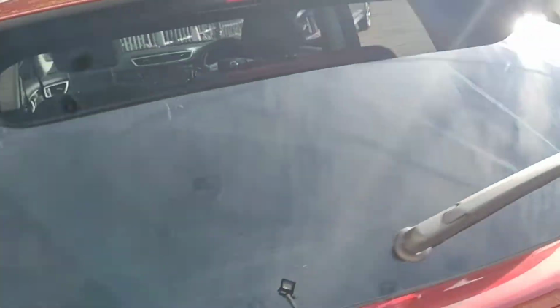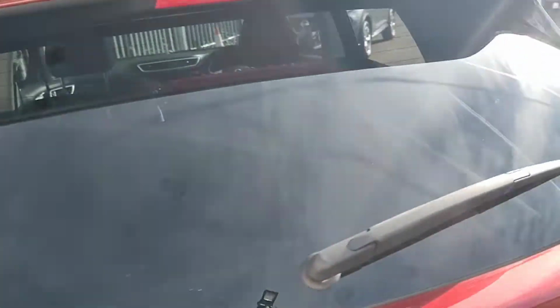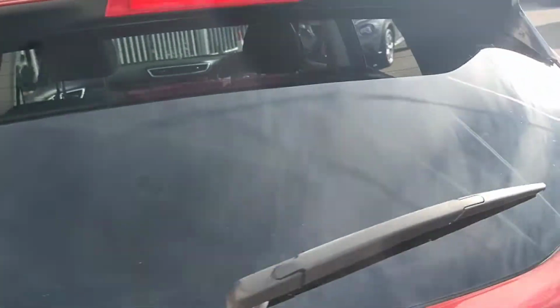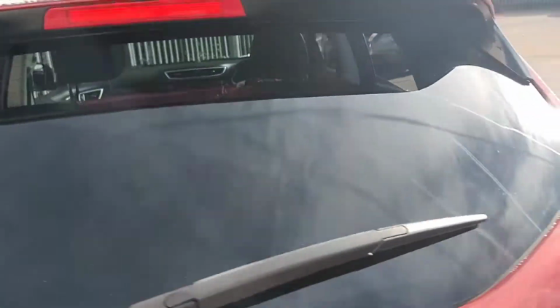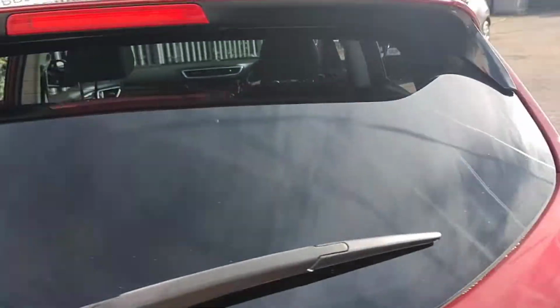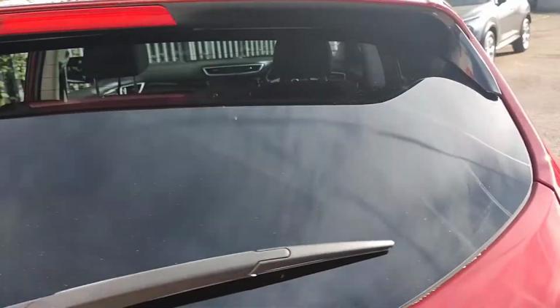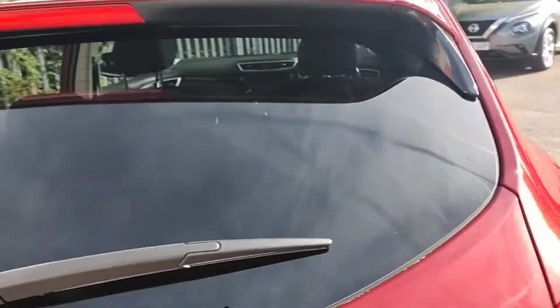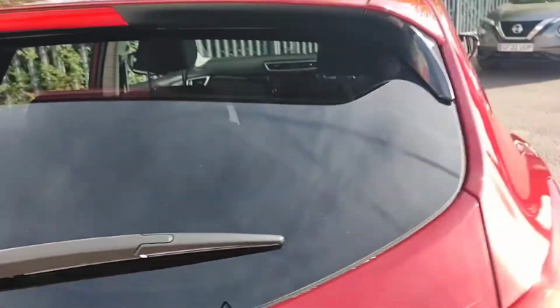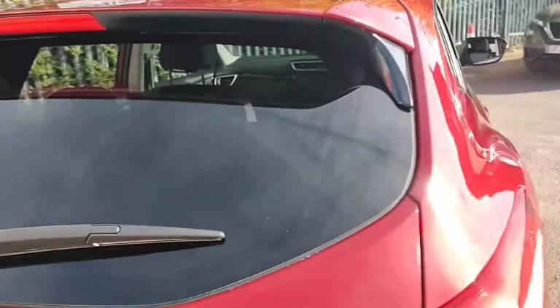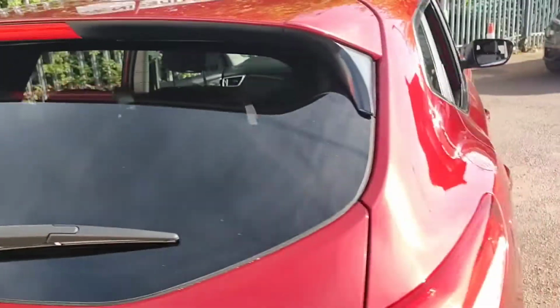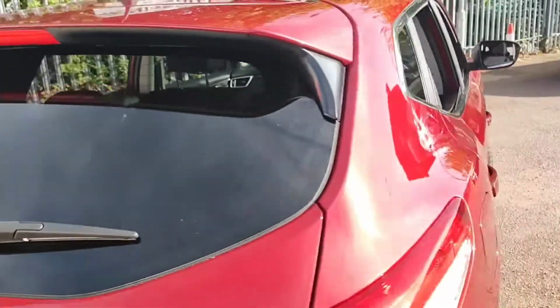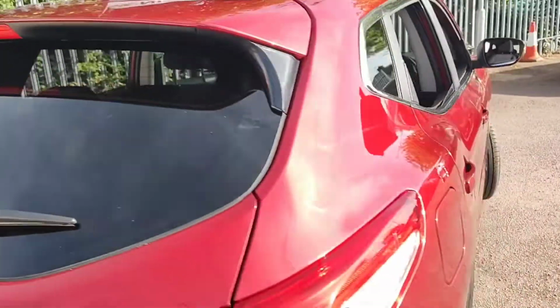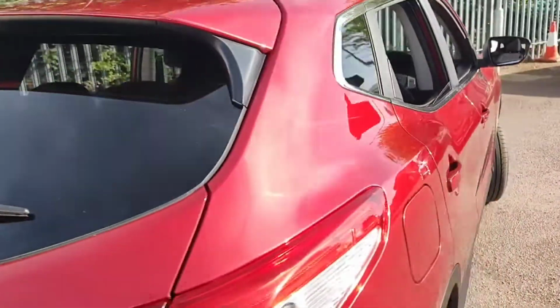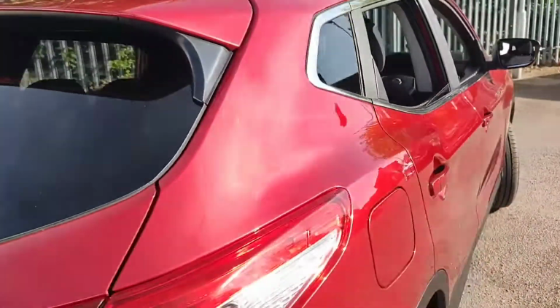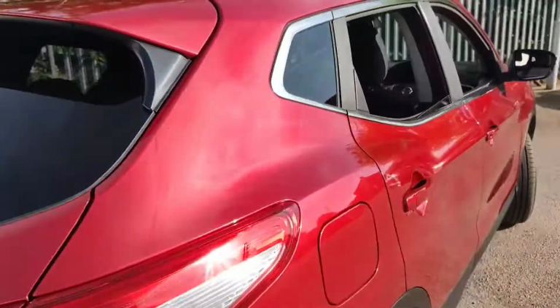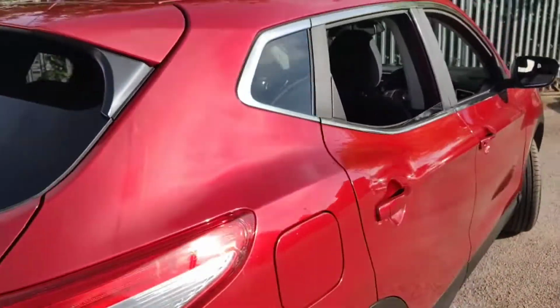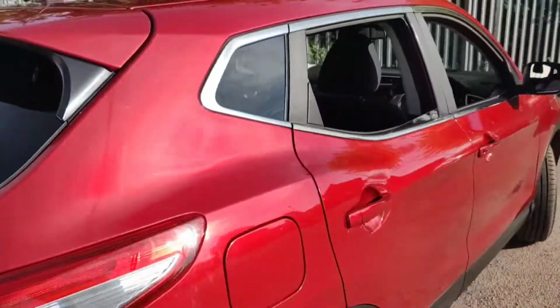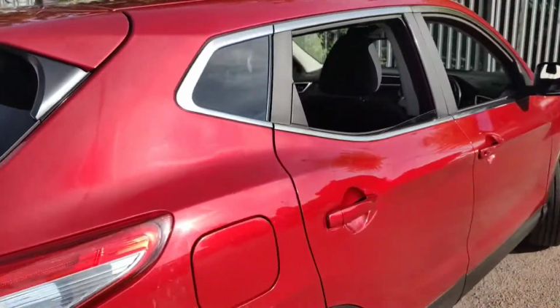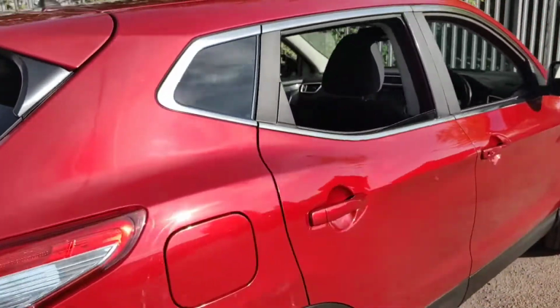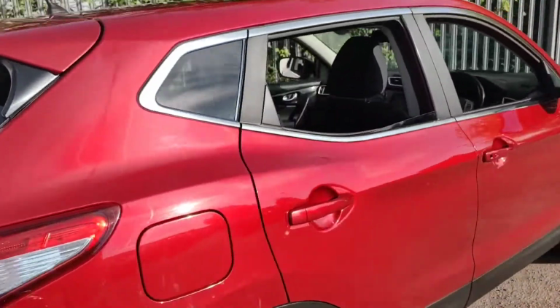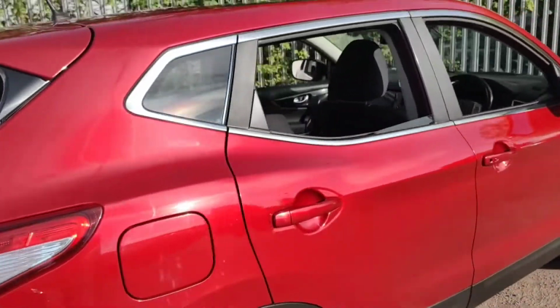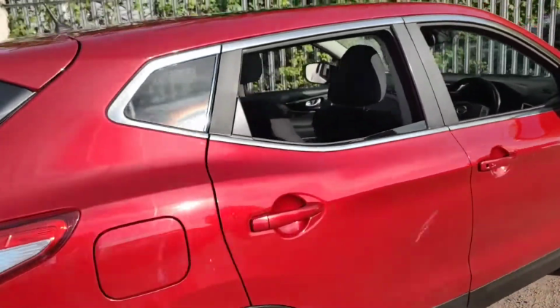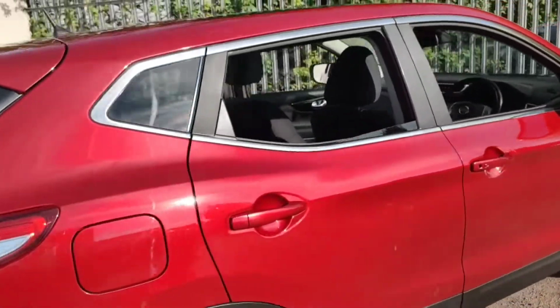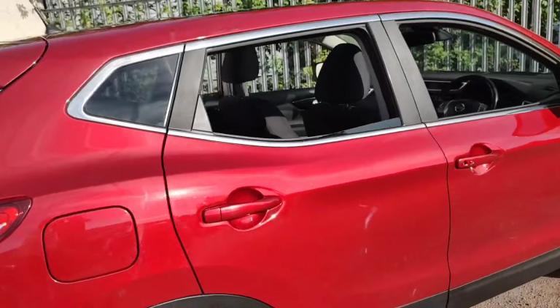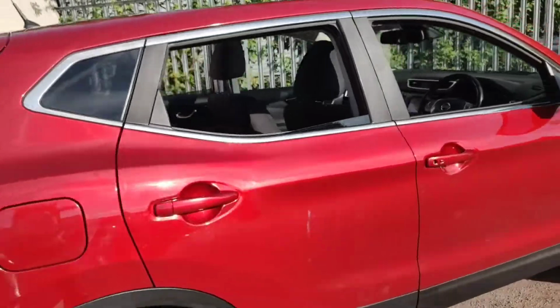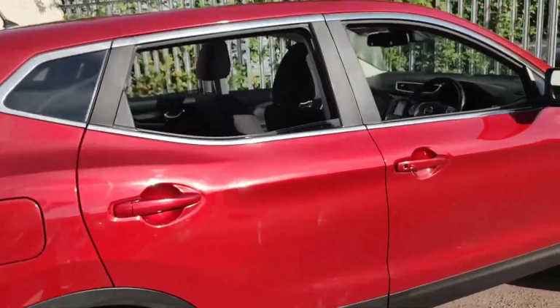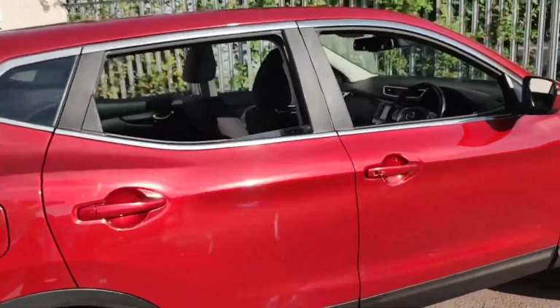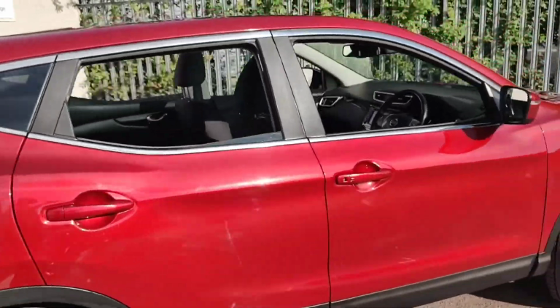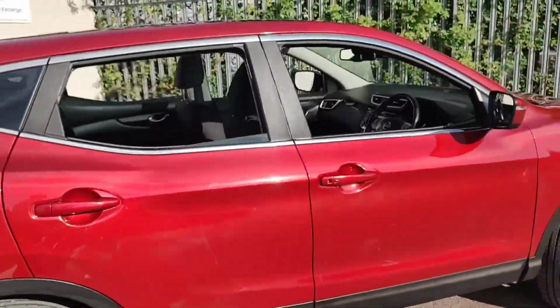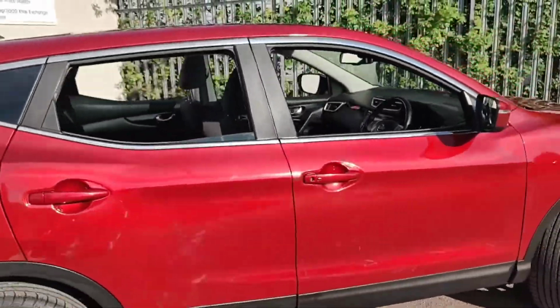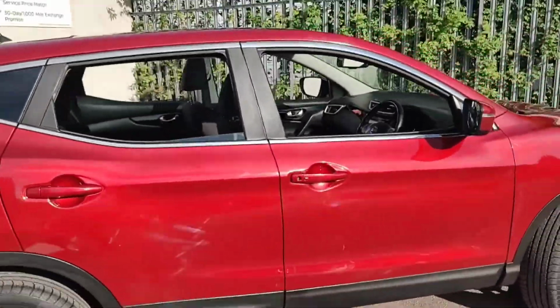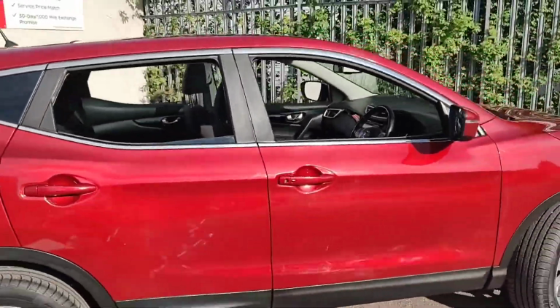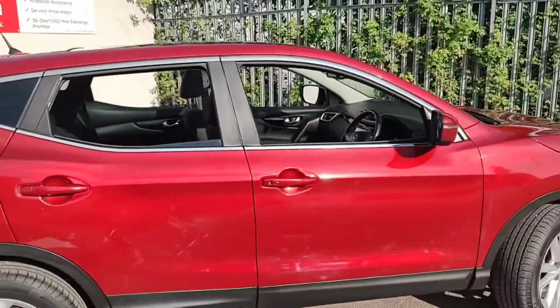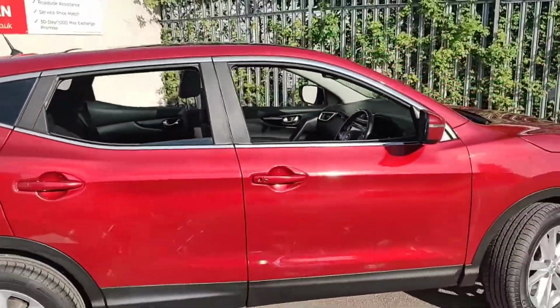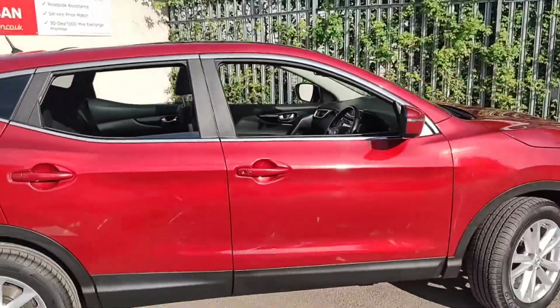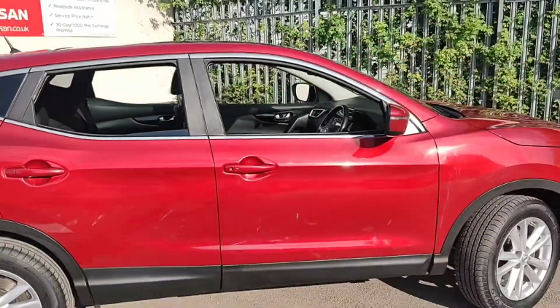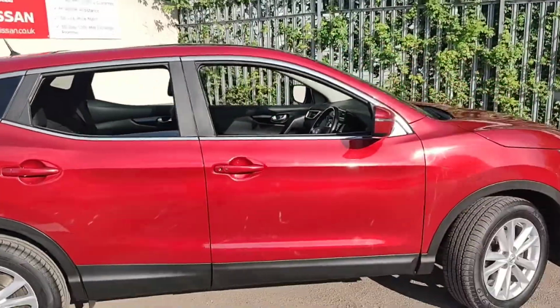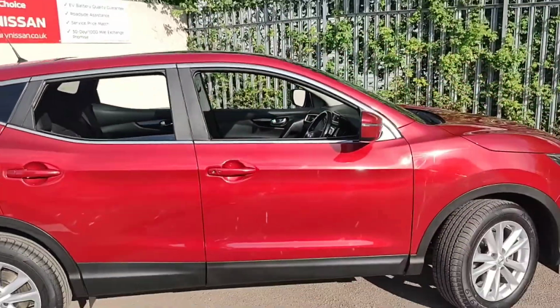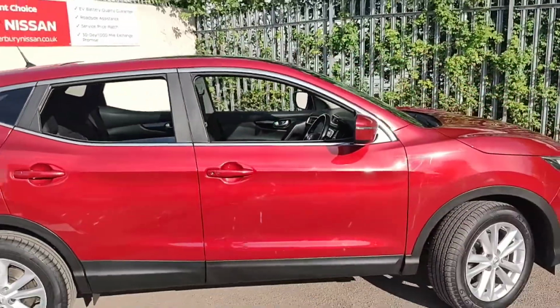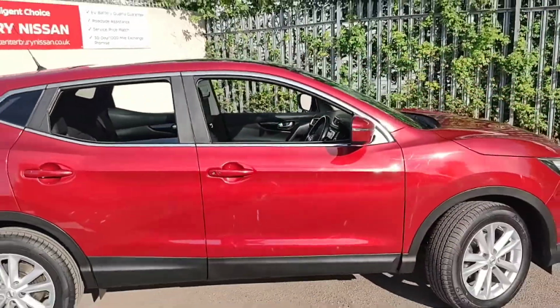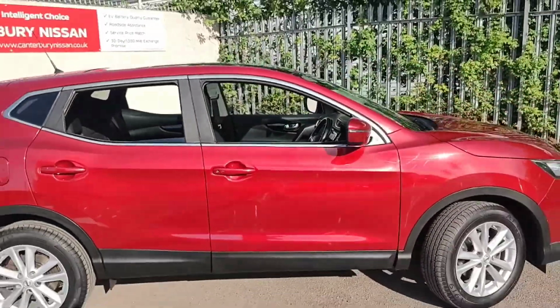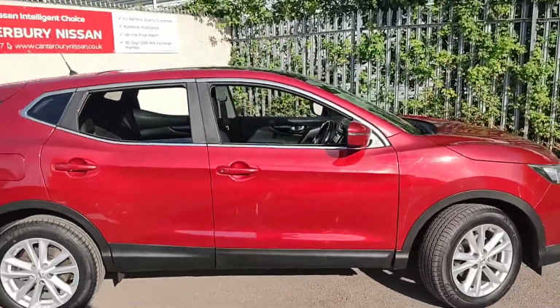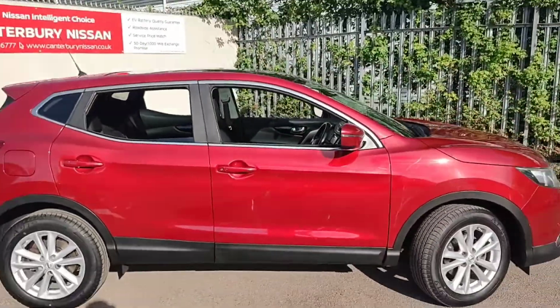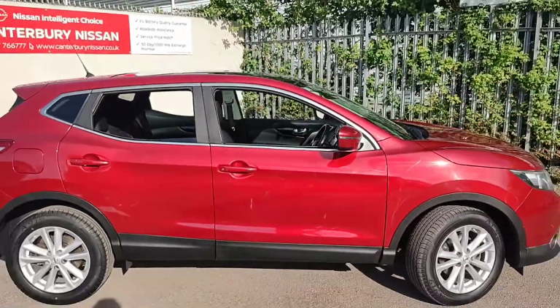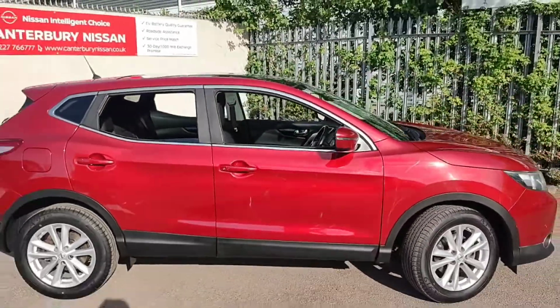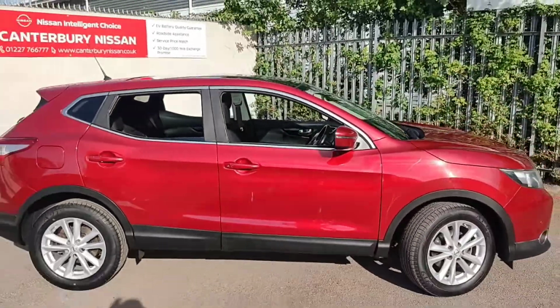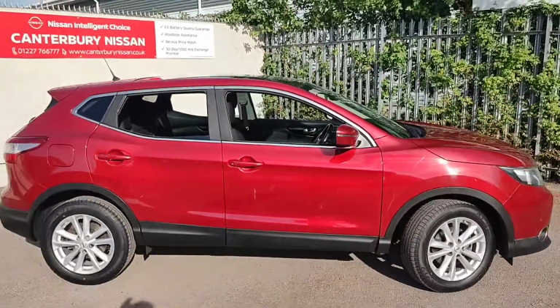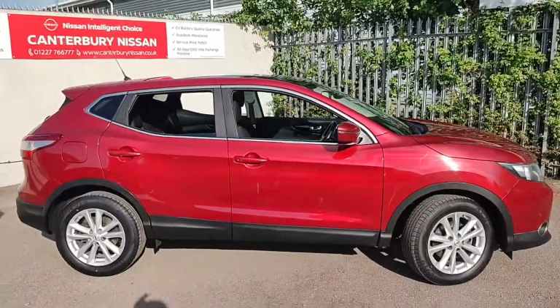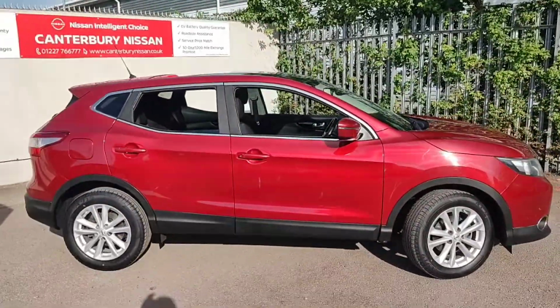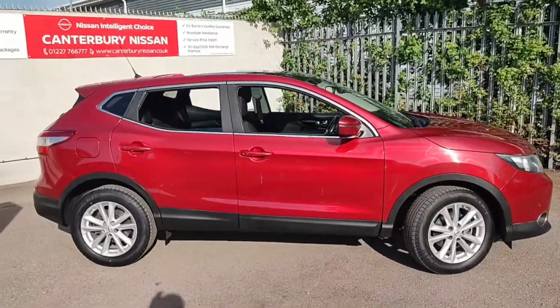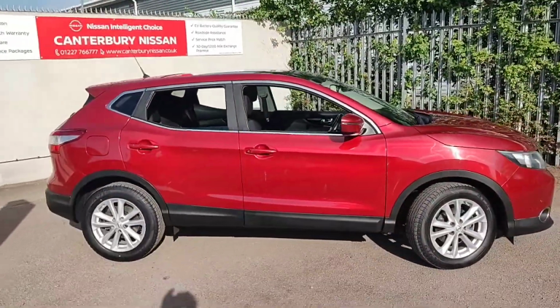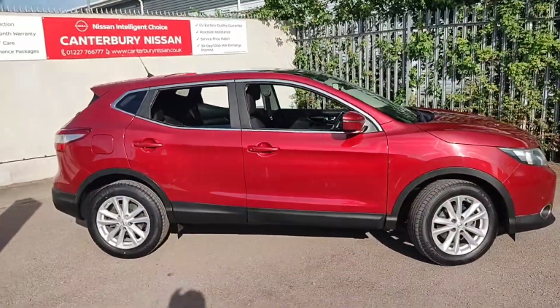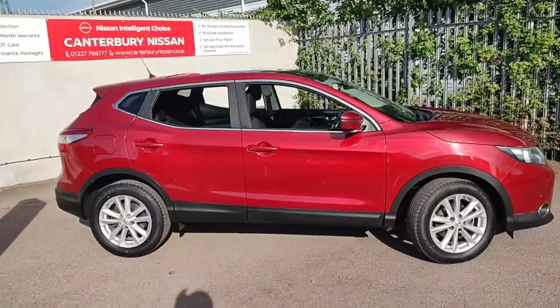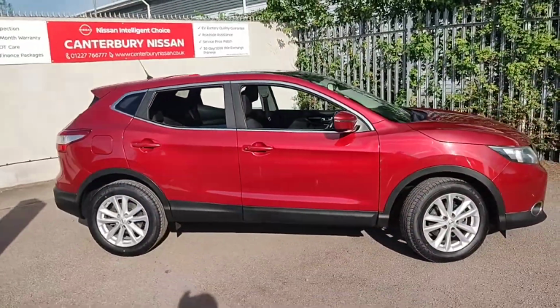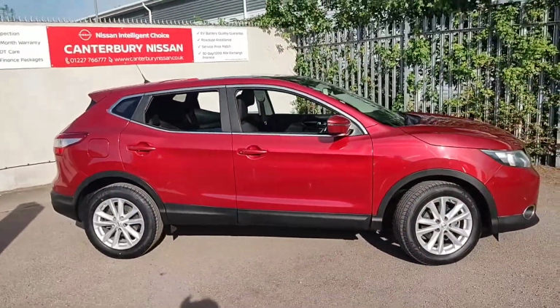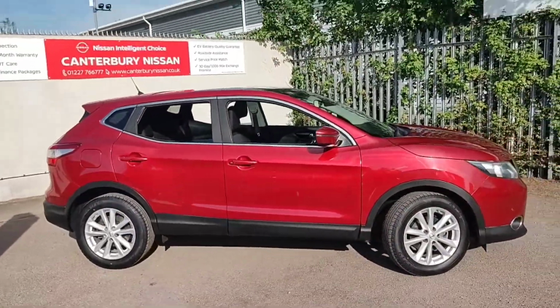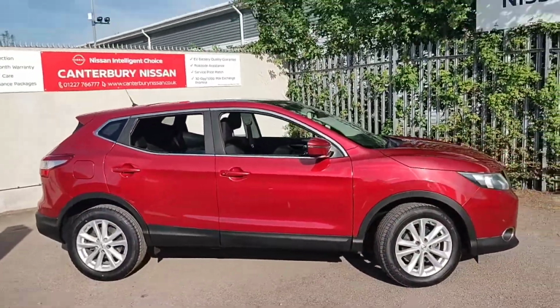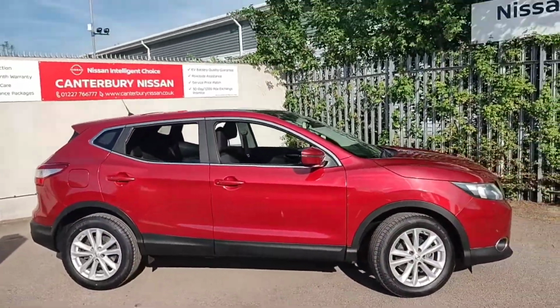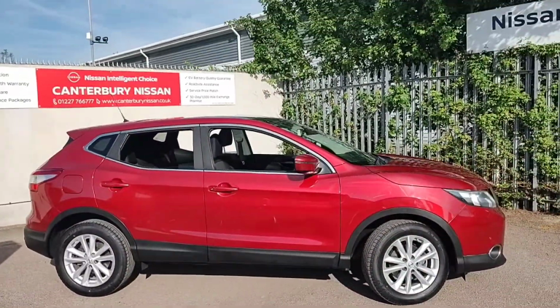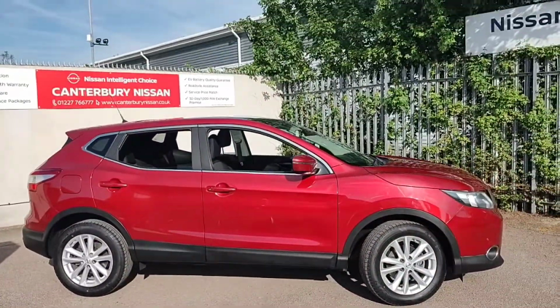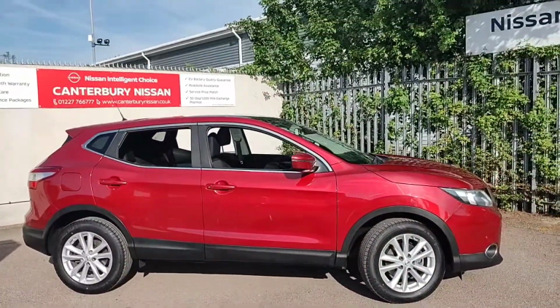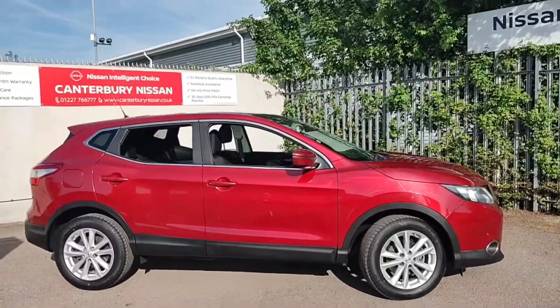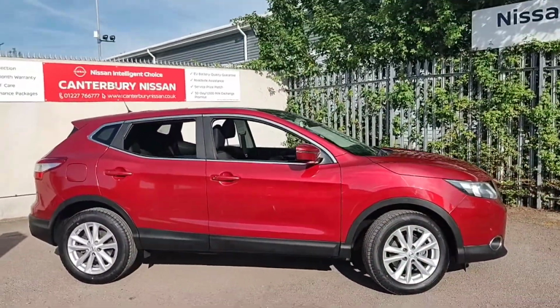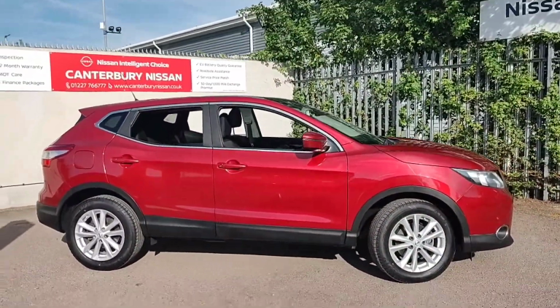Now round to the driver's side of the vehicle. Again, you can see the overall condition of this car is very good for its age and mileage.